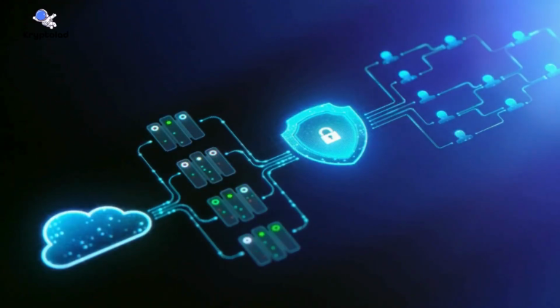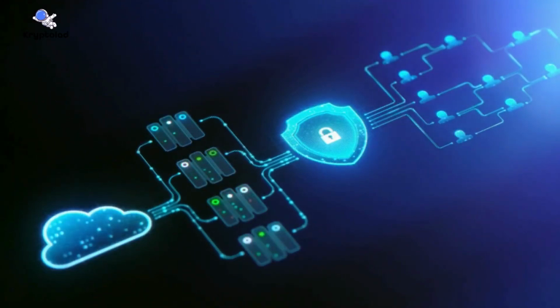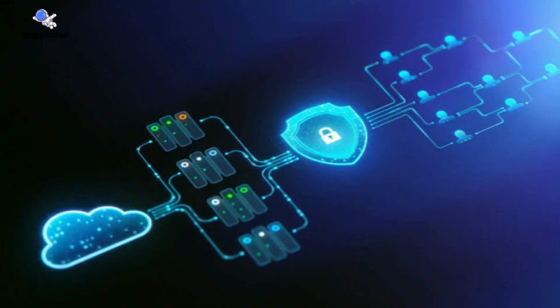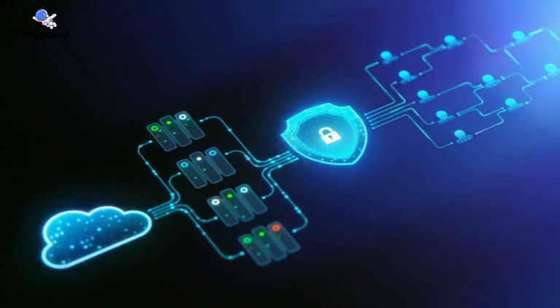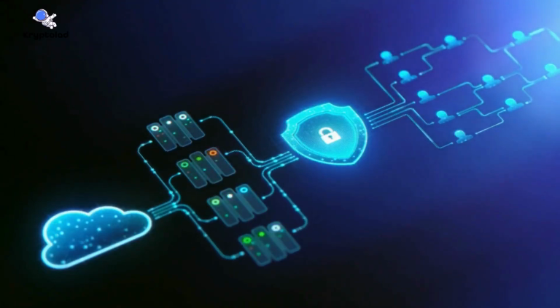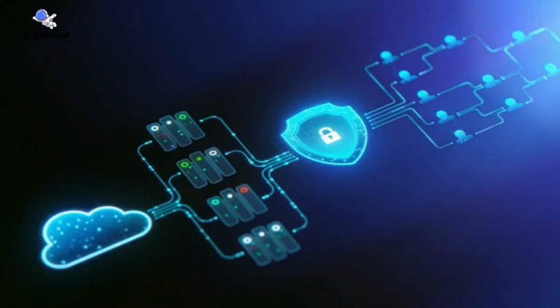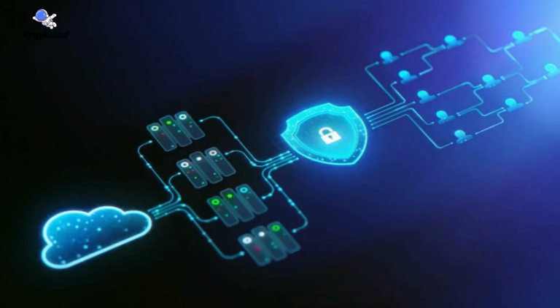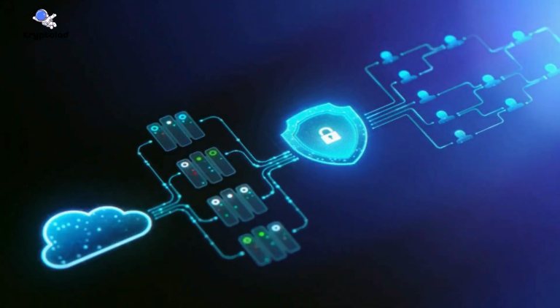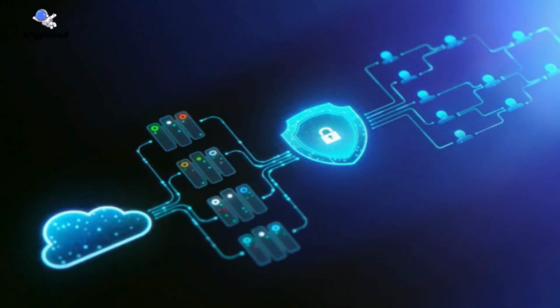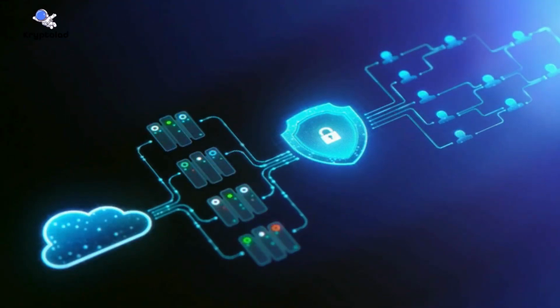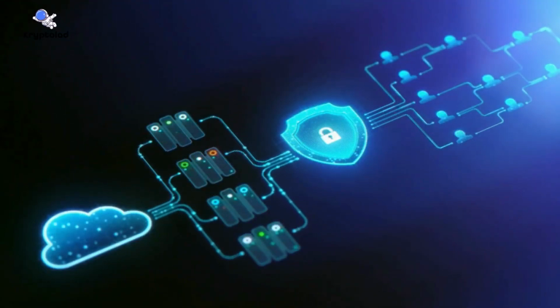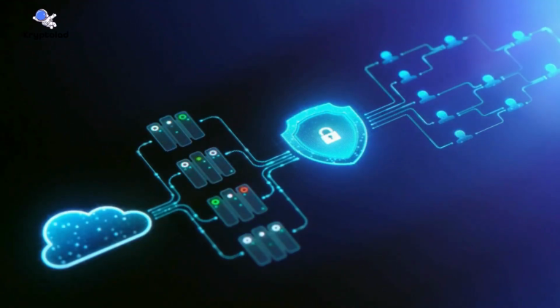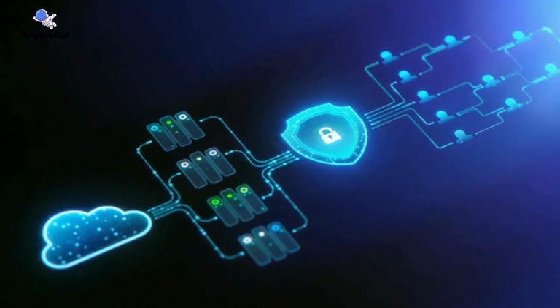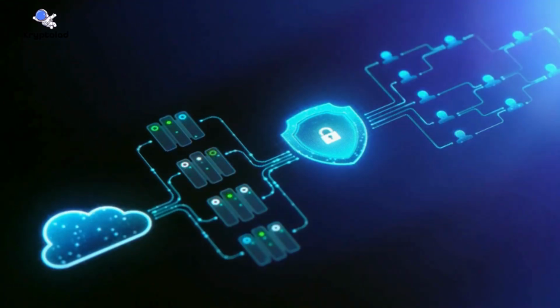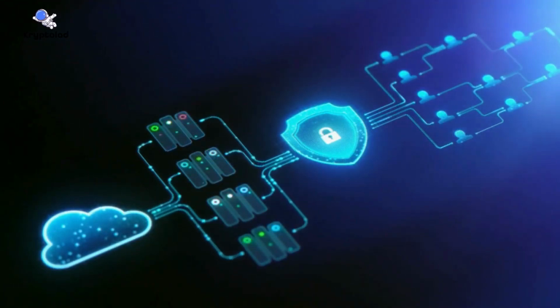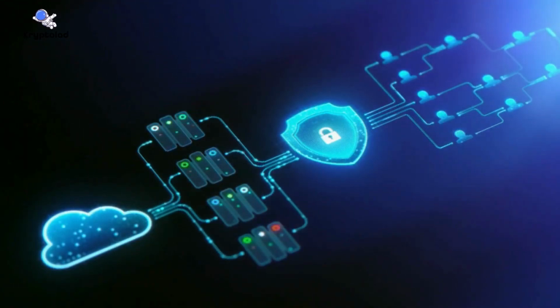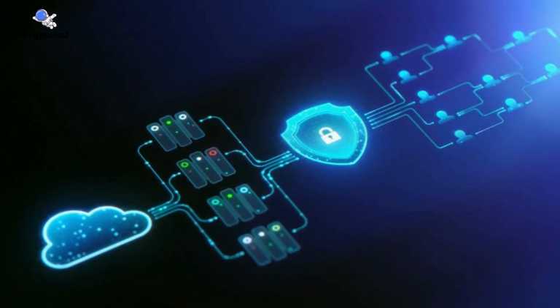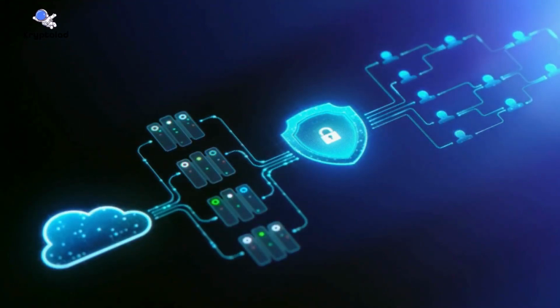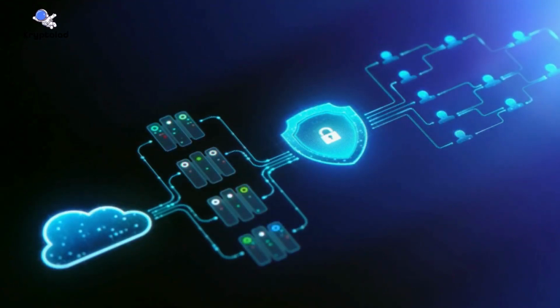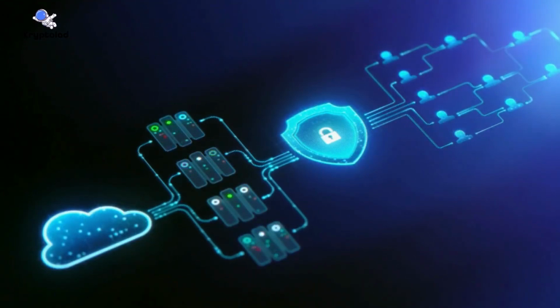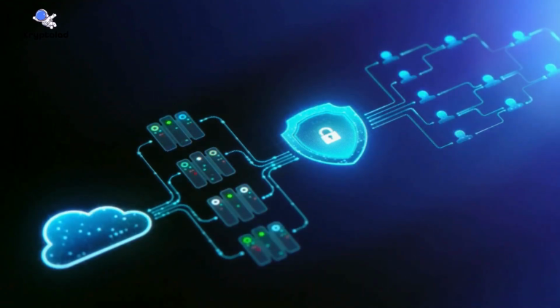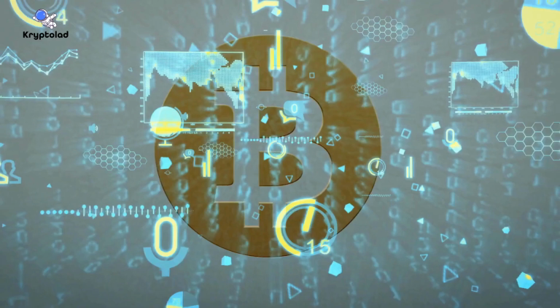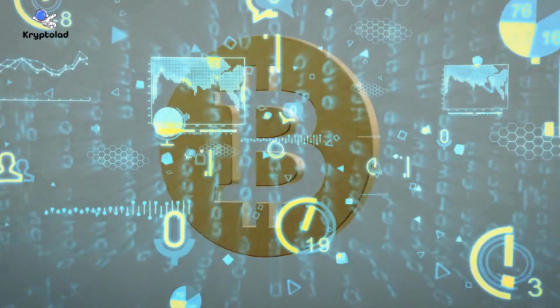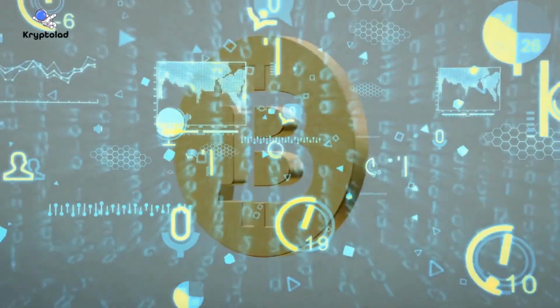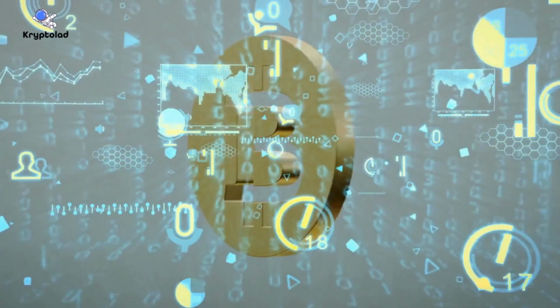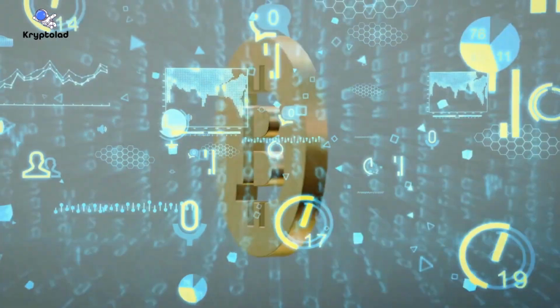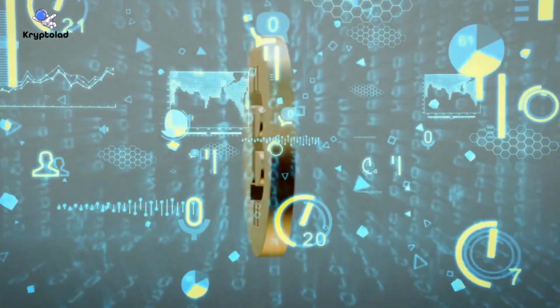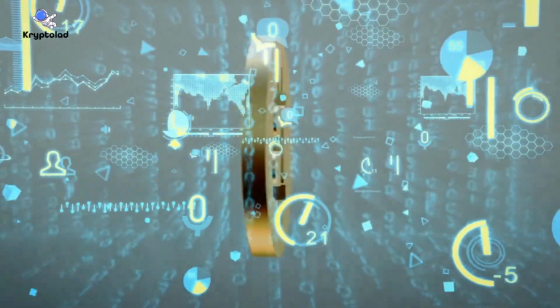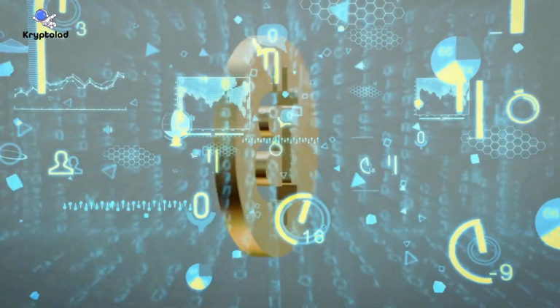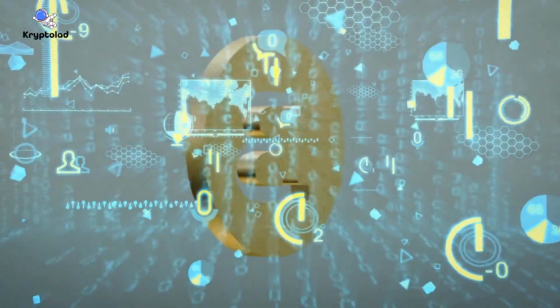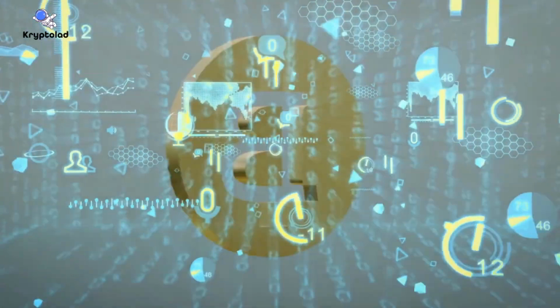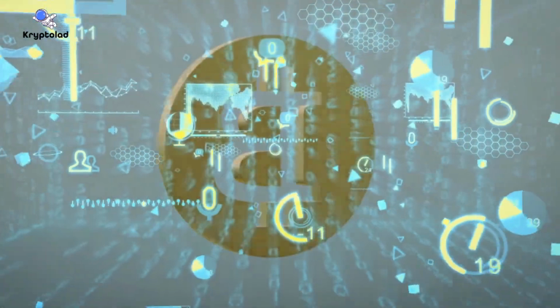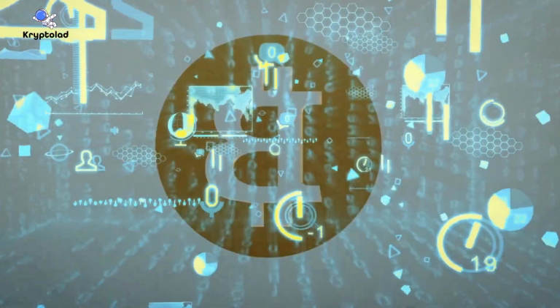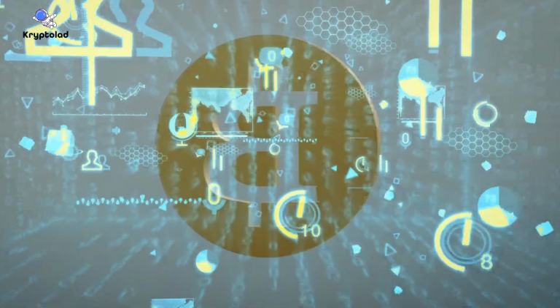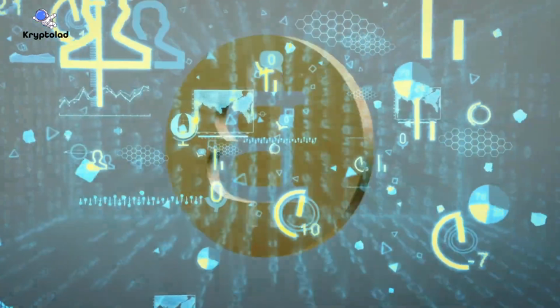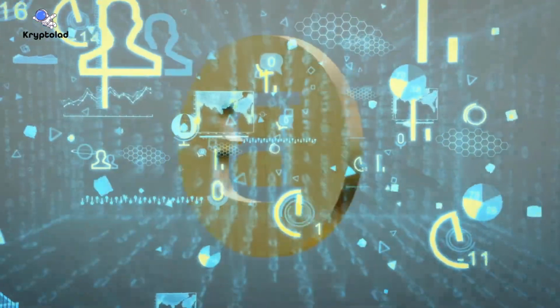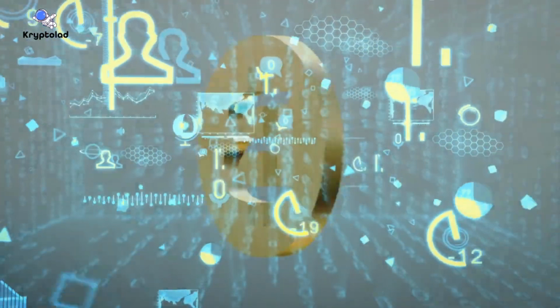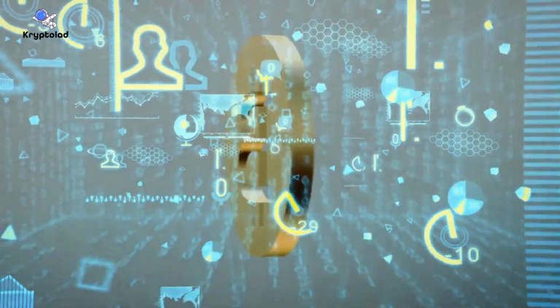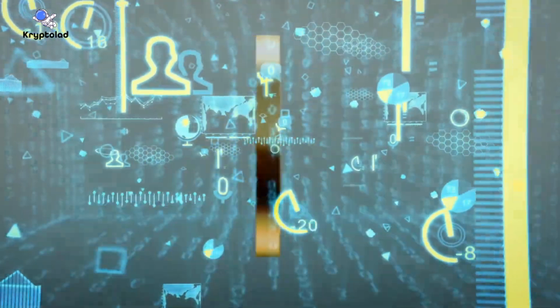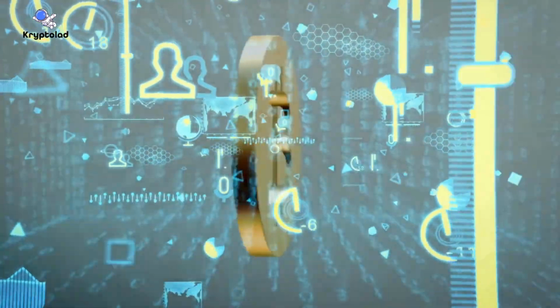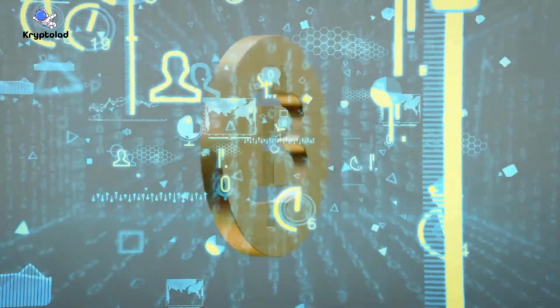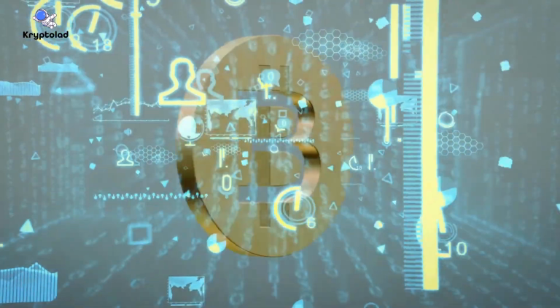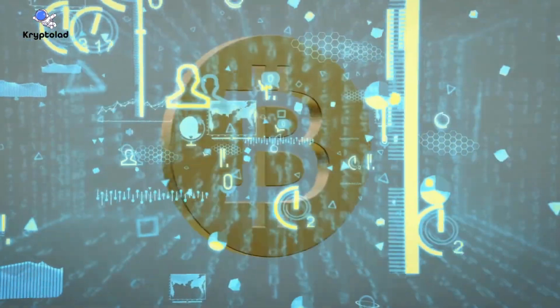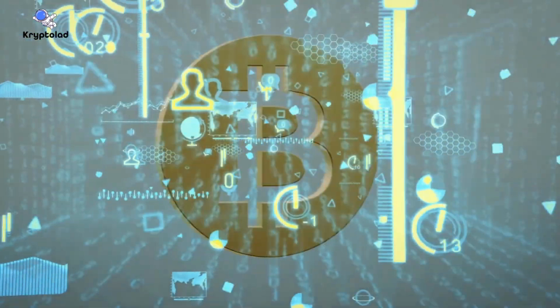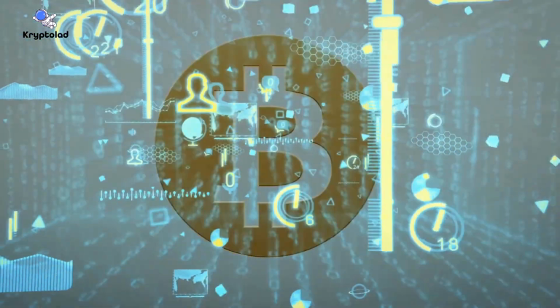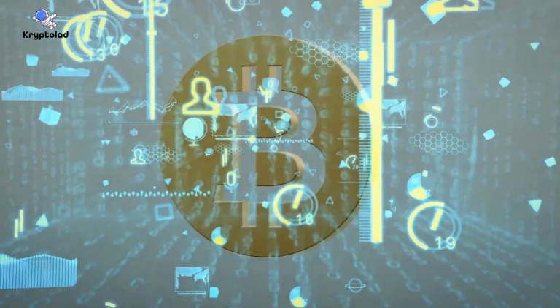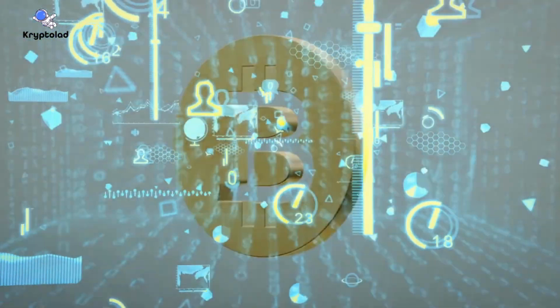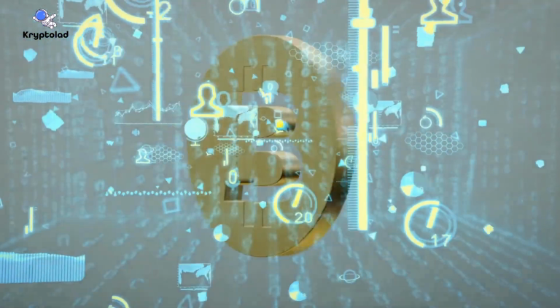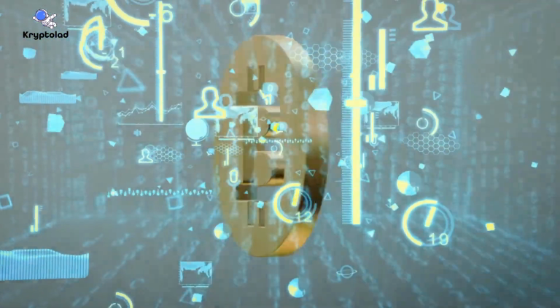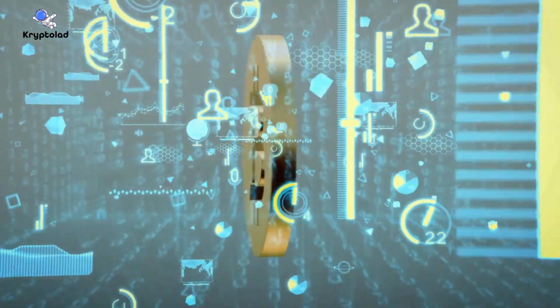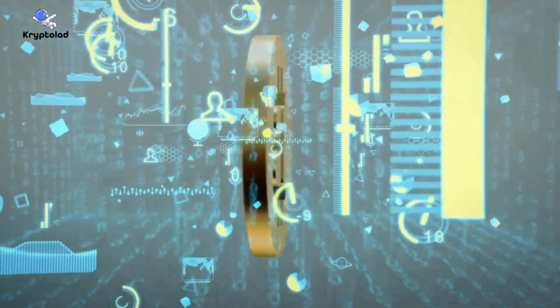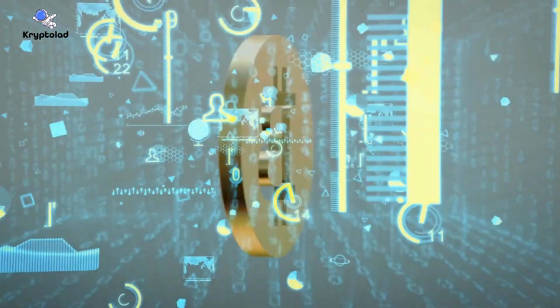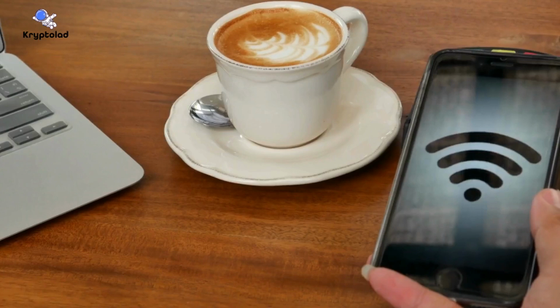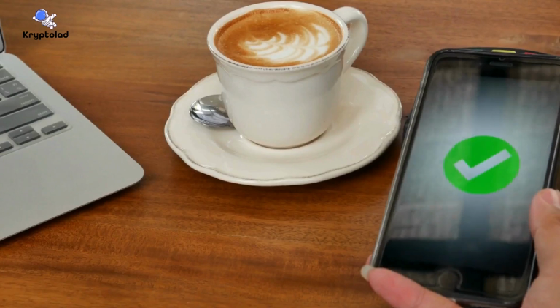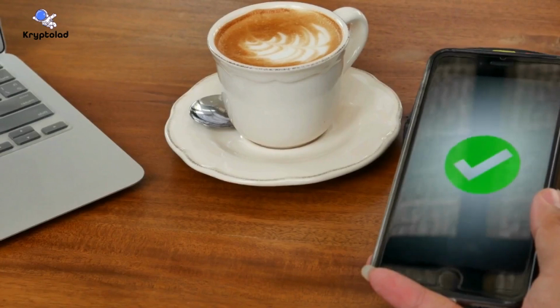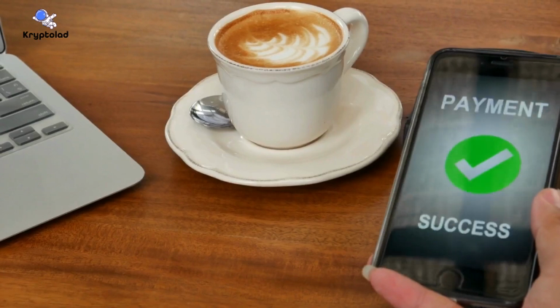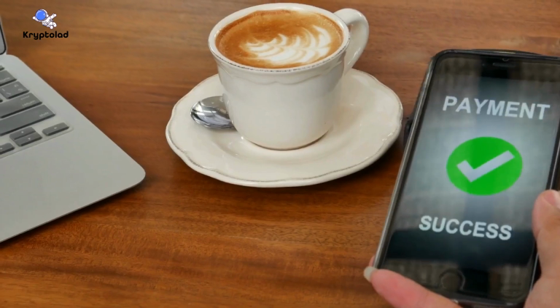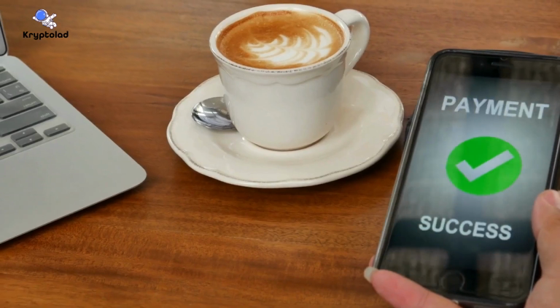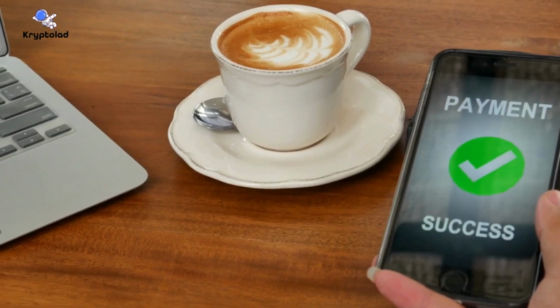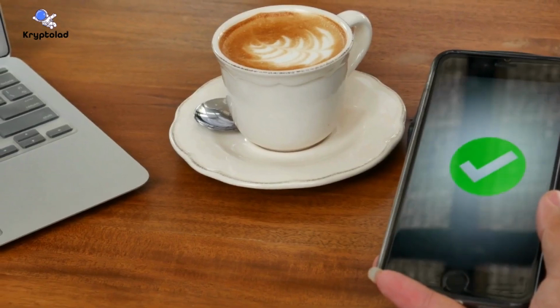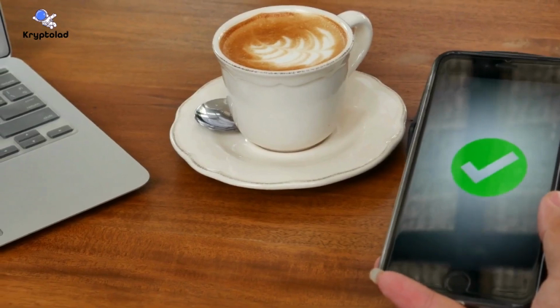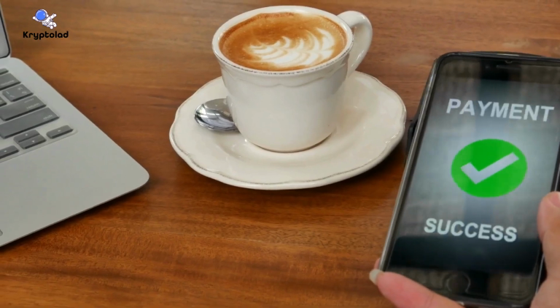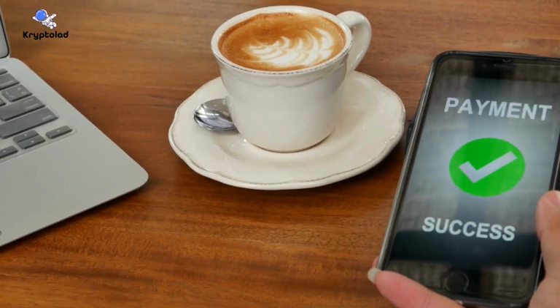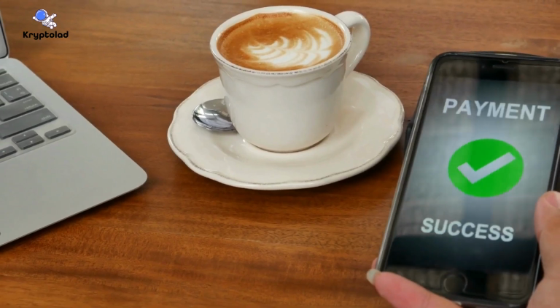When too many people use Bitcoin at once, transactions slow down and fees skyrocket. This makes everyday payments, like buying a coffee, inconvenient.